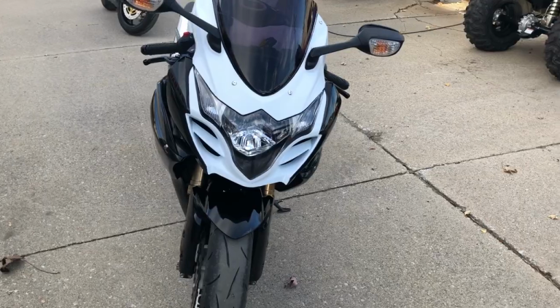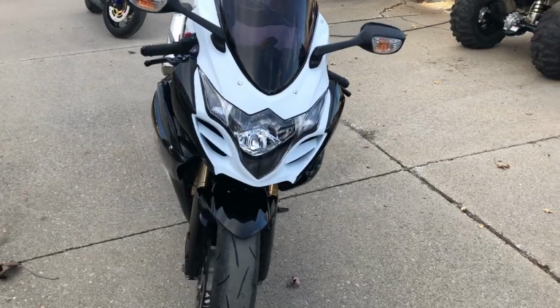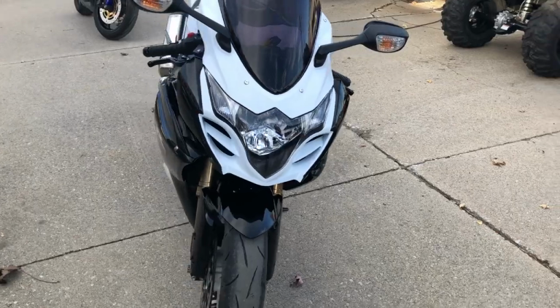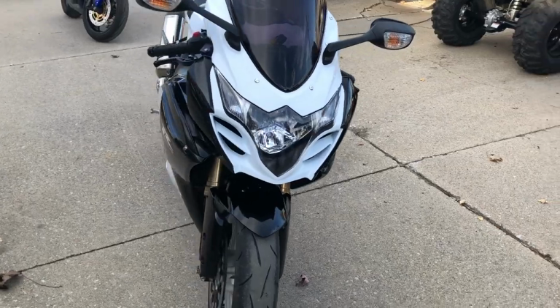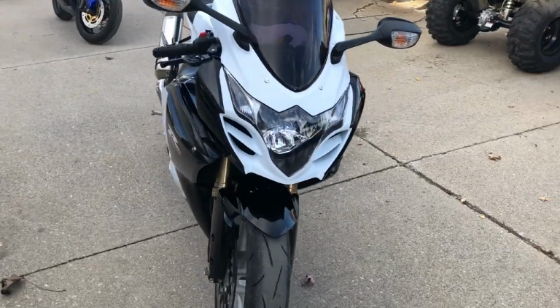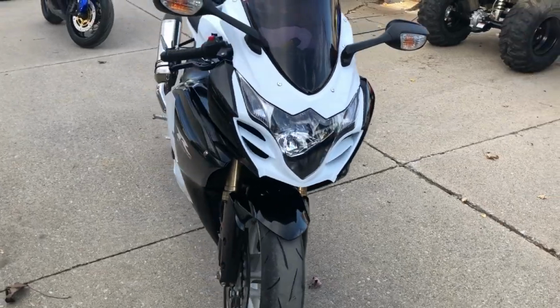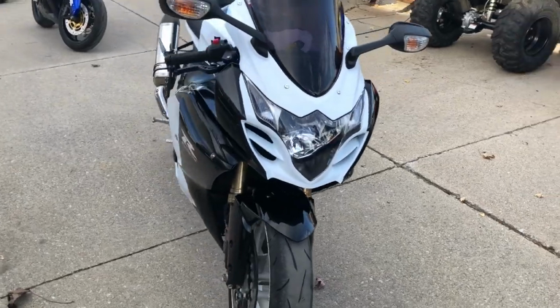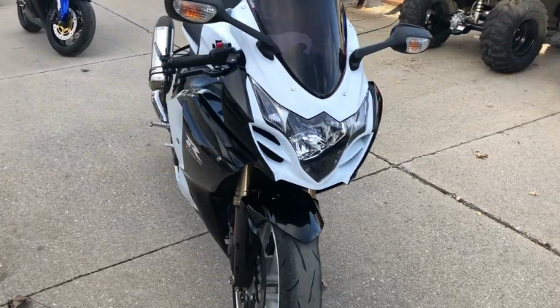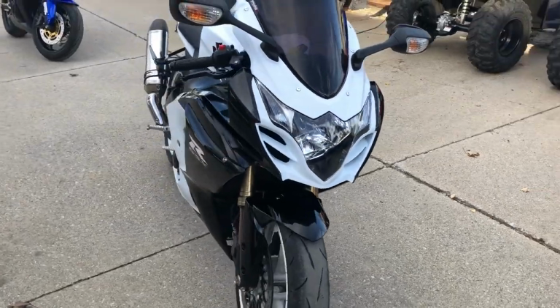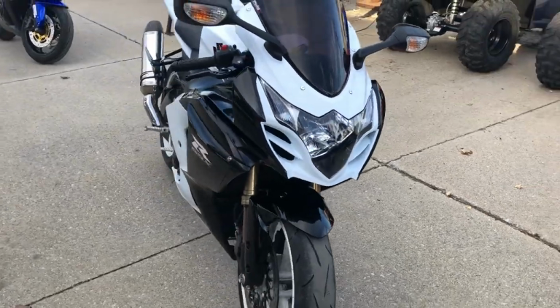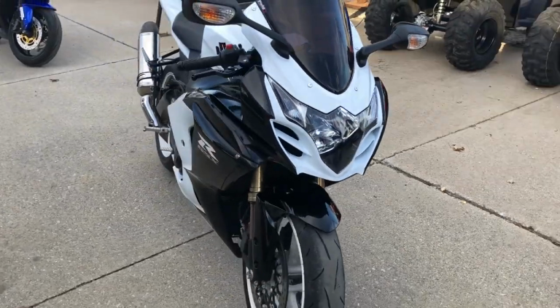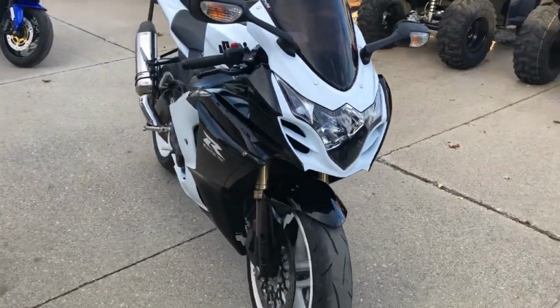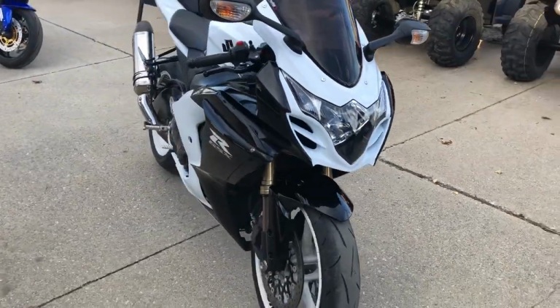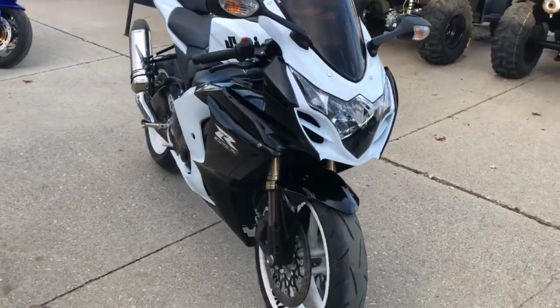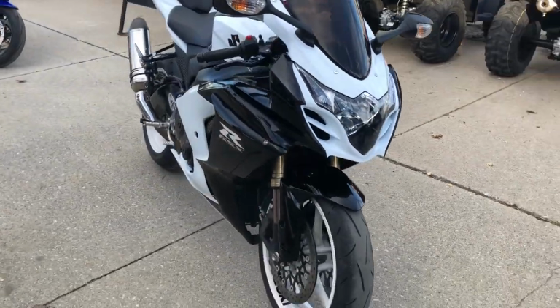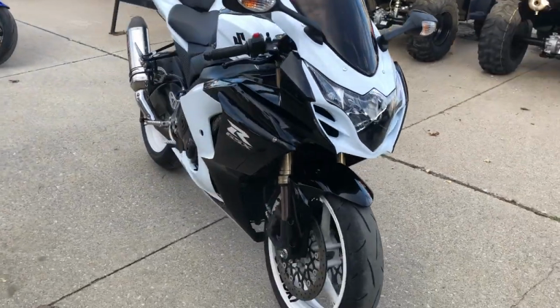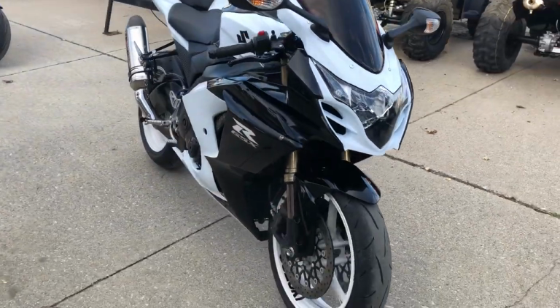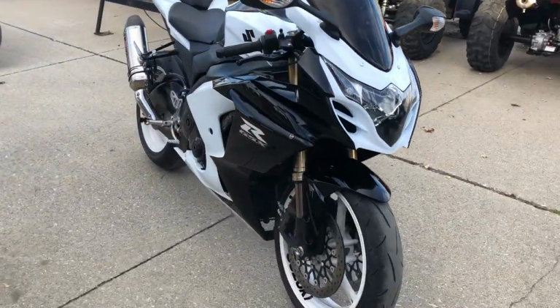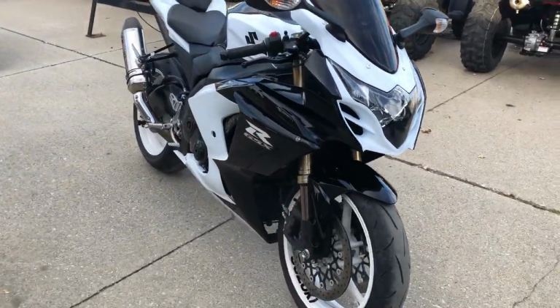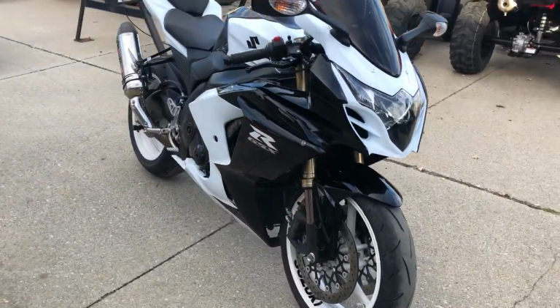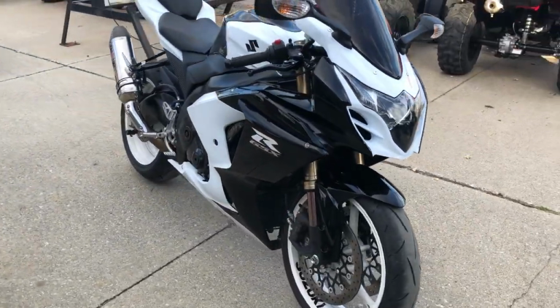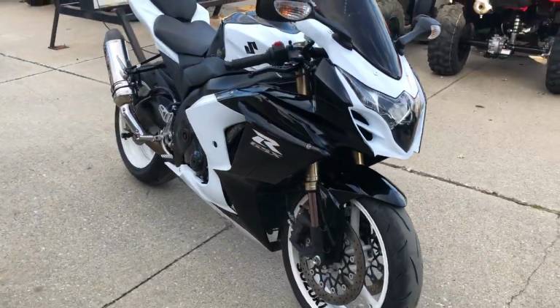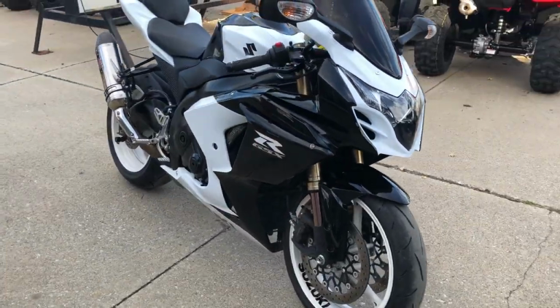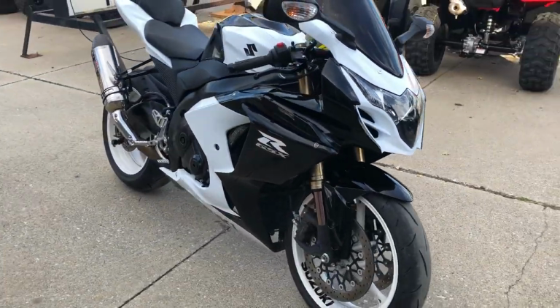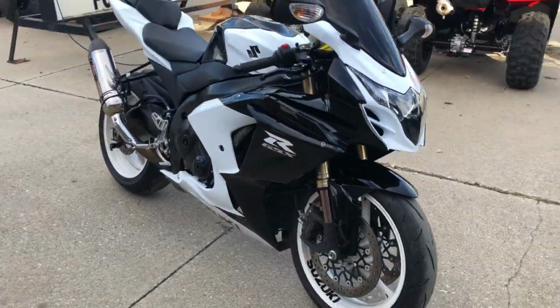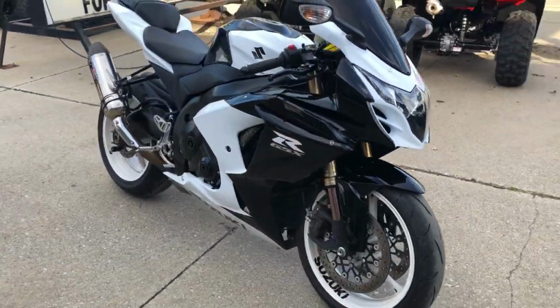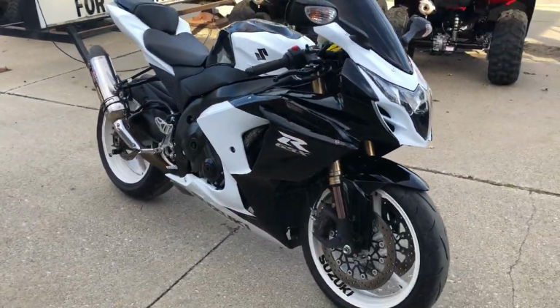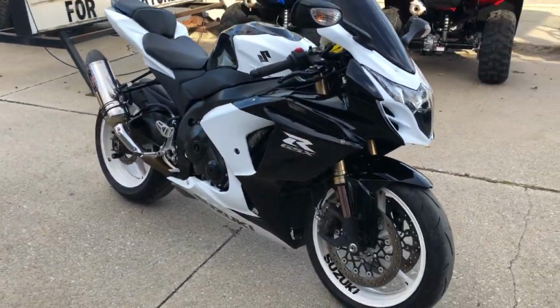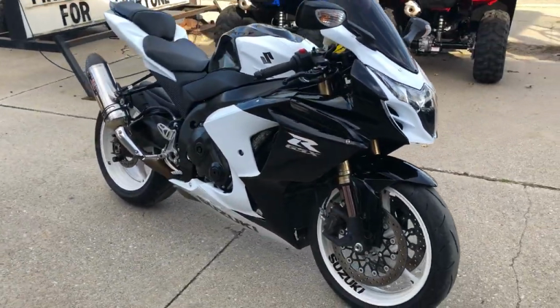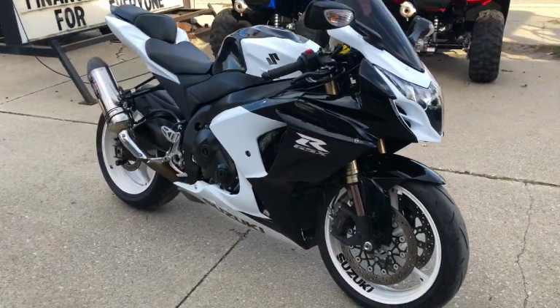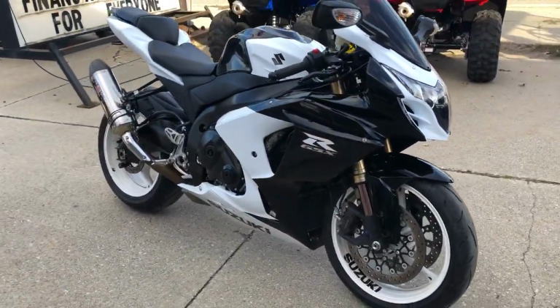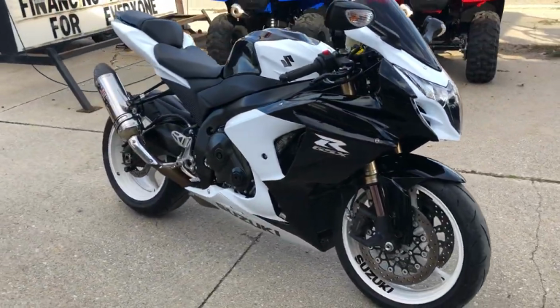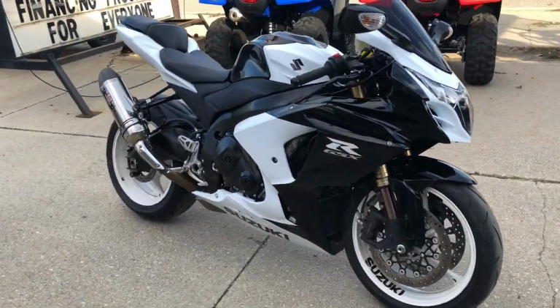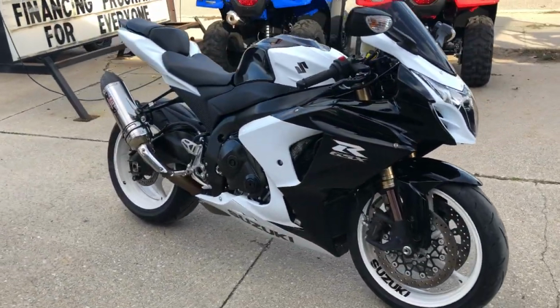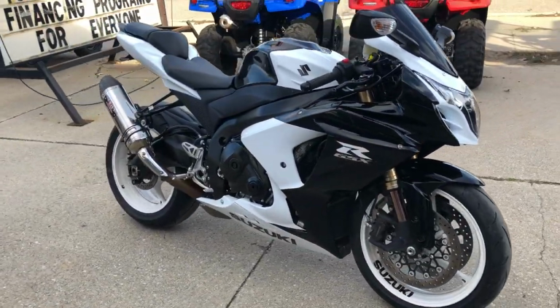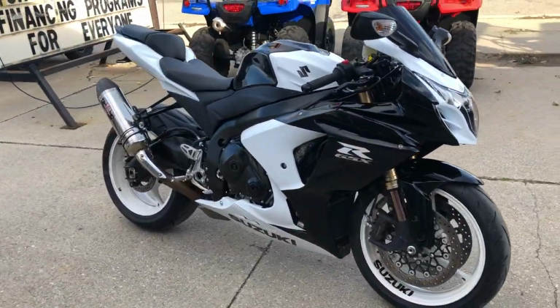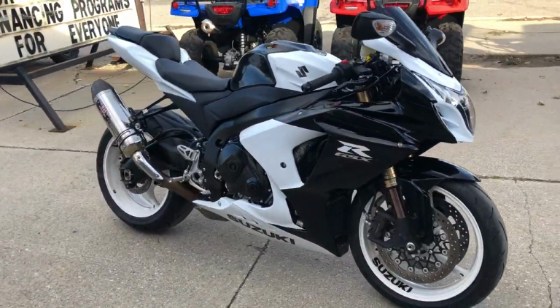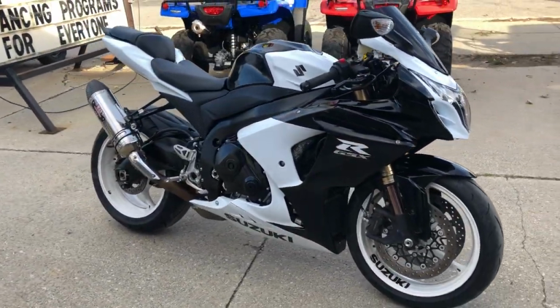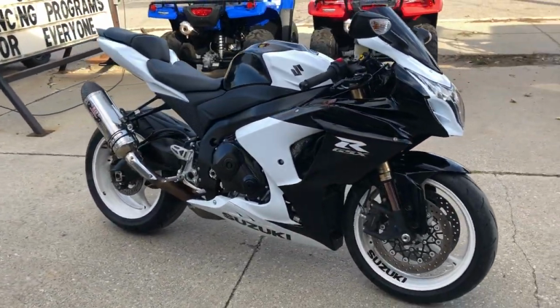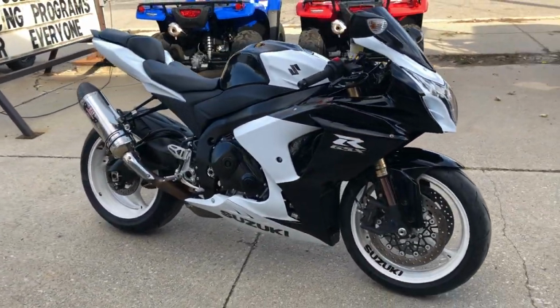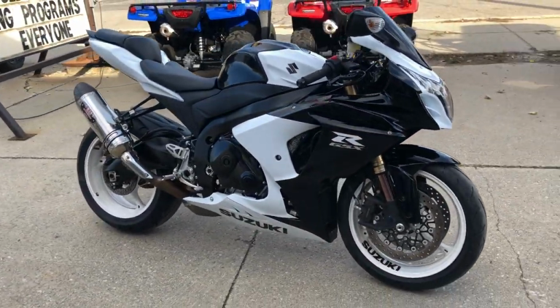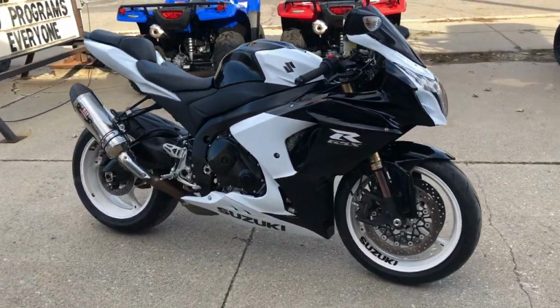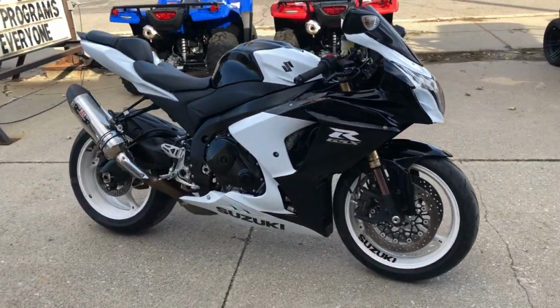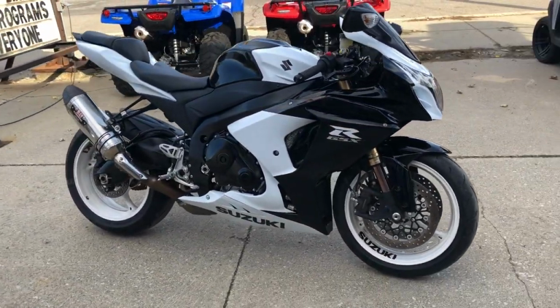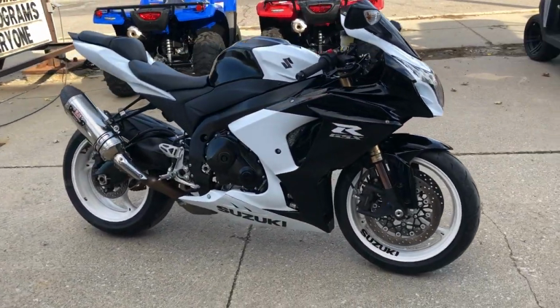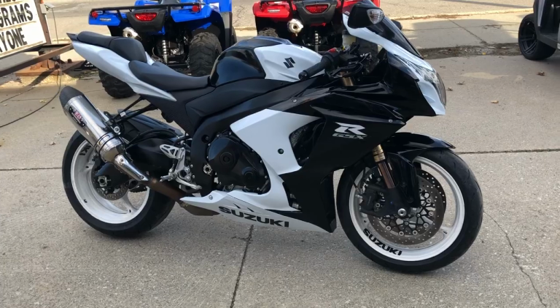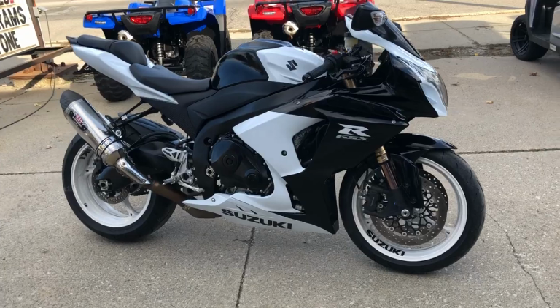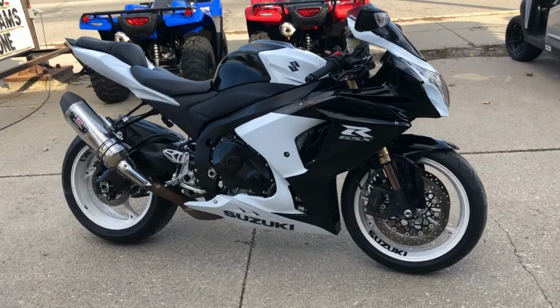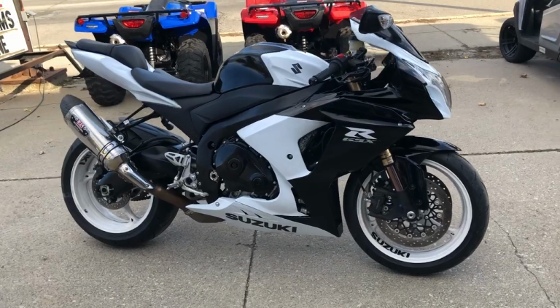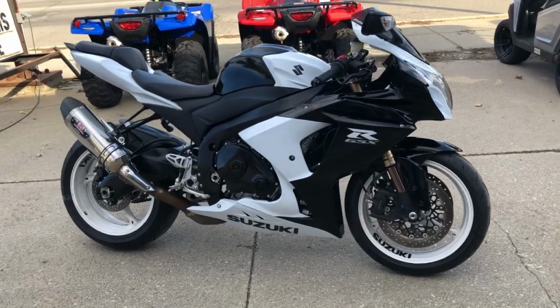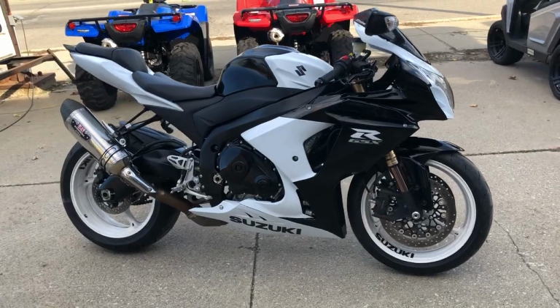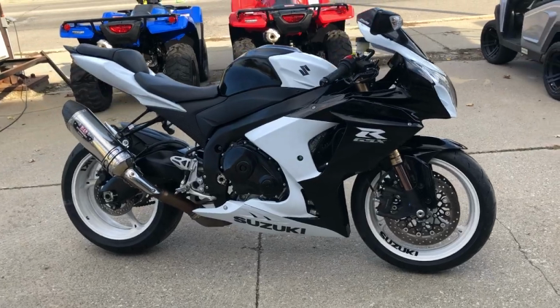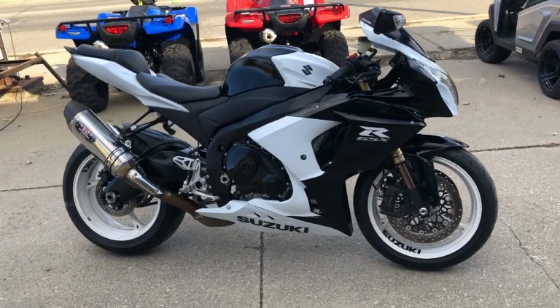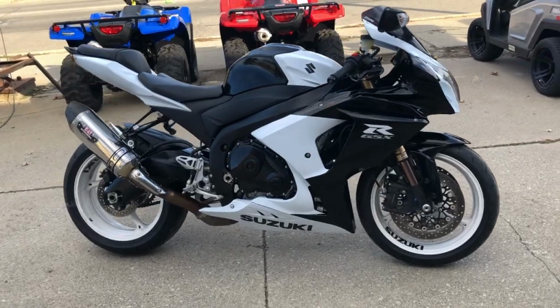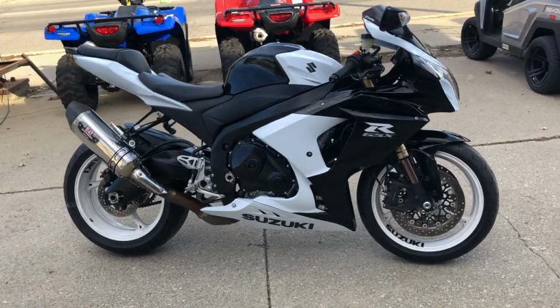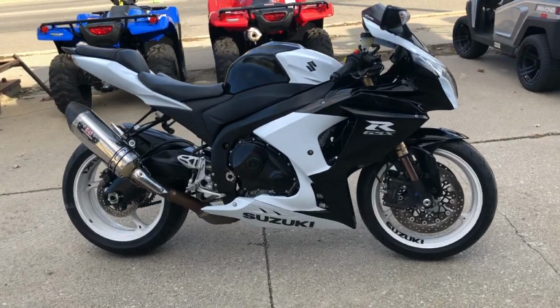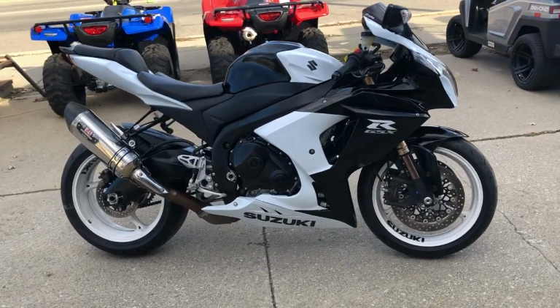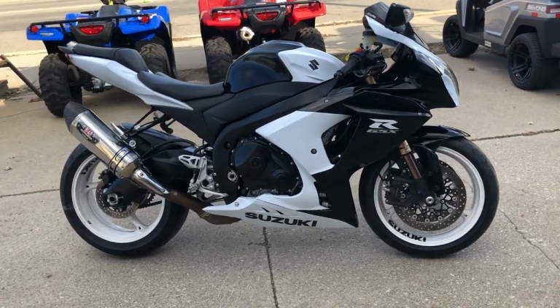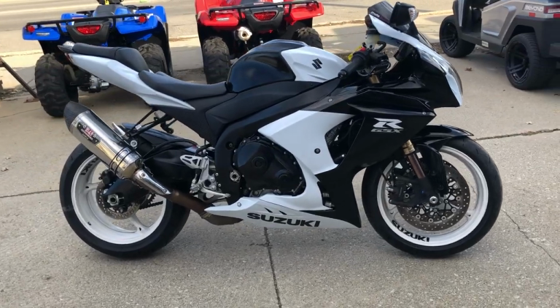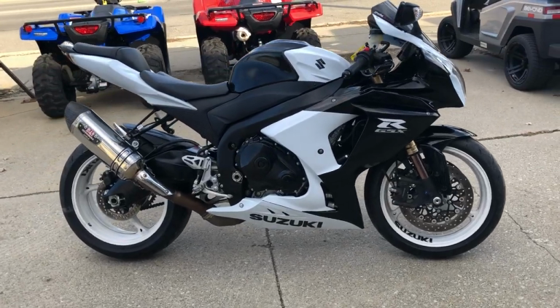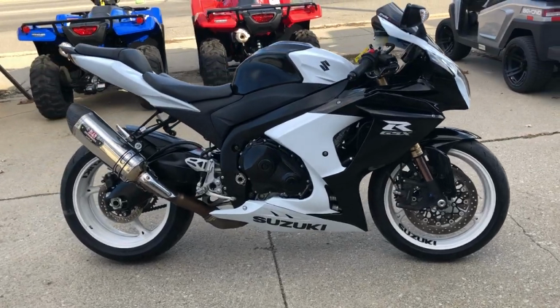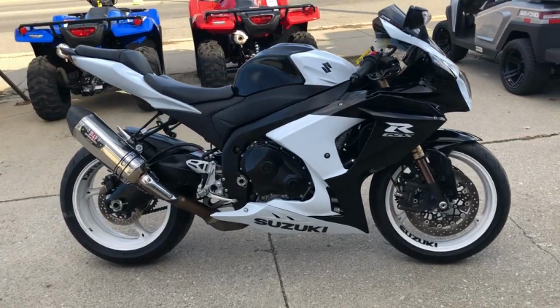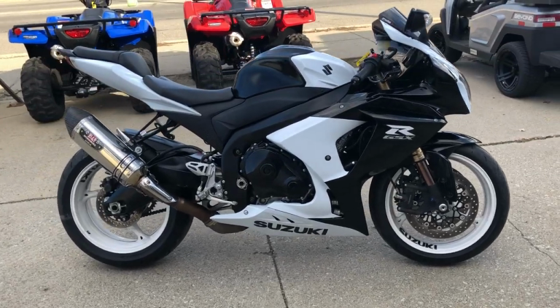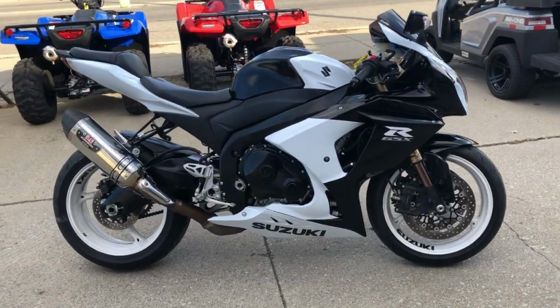Don't miss it. That's a 2013 GSX-R 1000. Give us a call, we'll get it done. 810-648-9500.